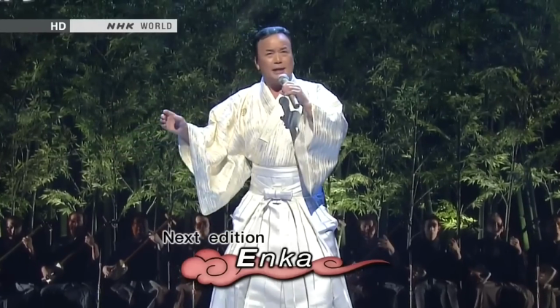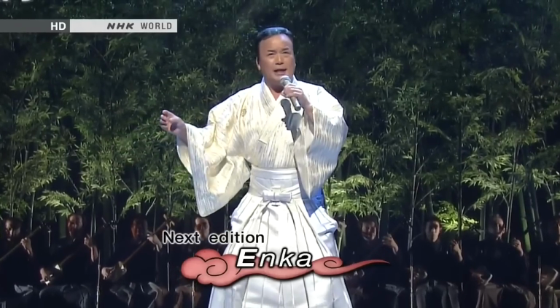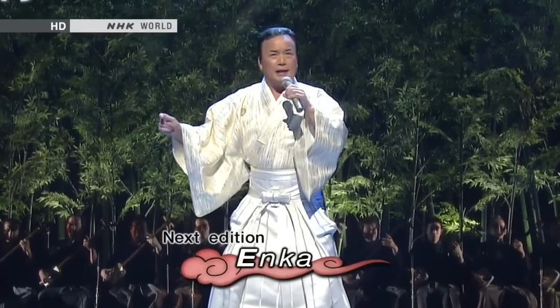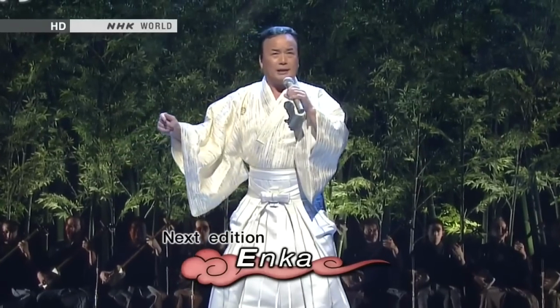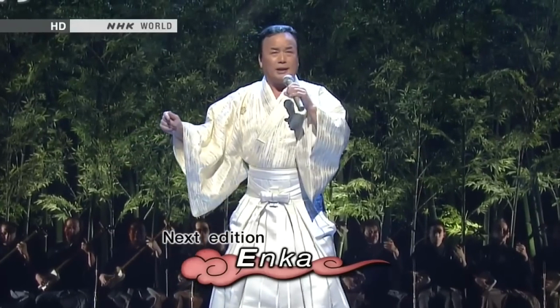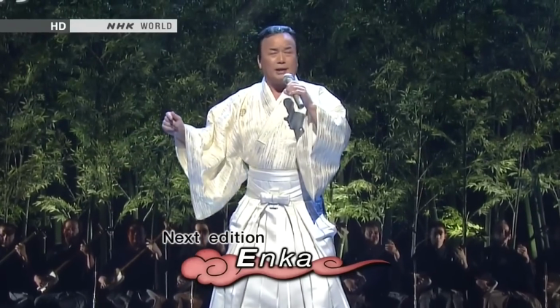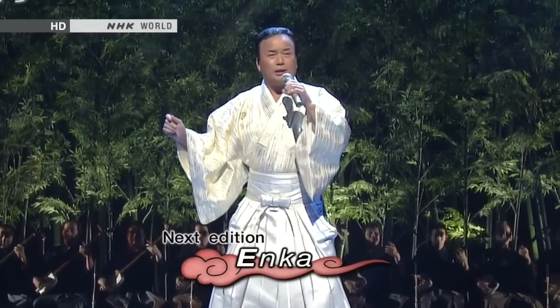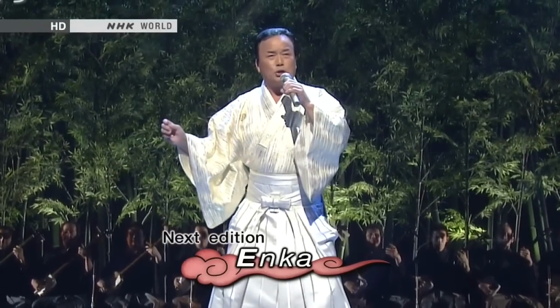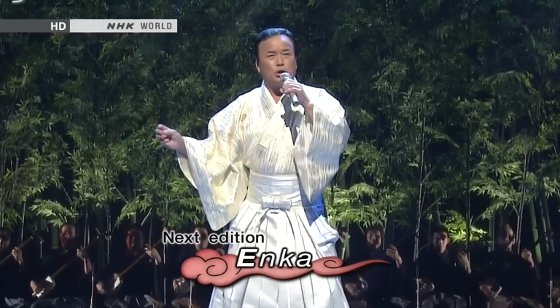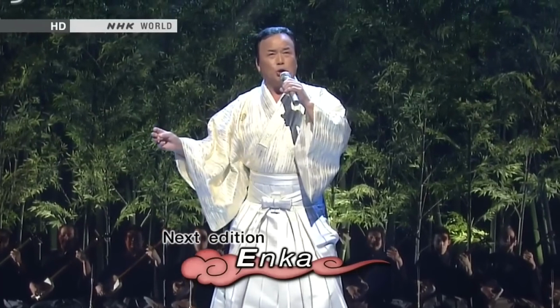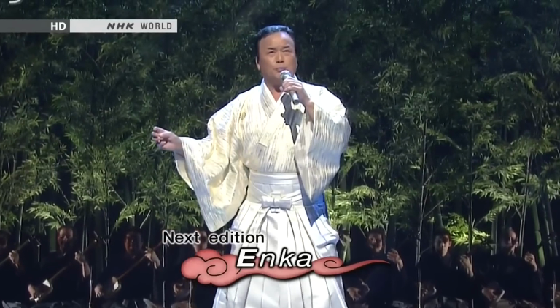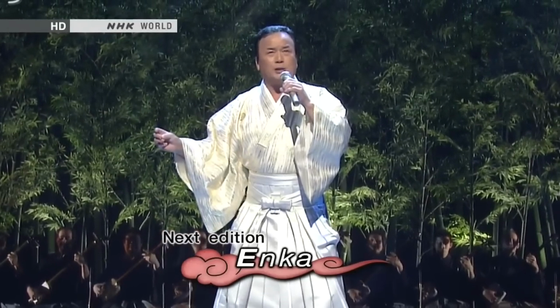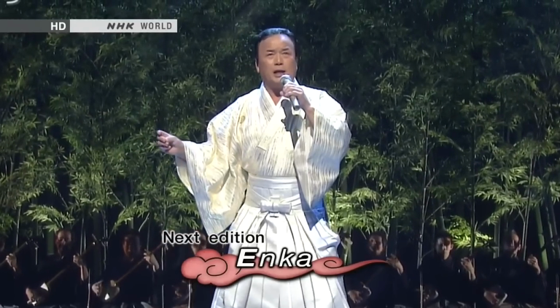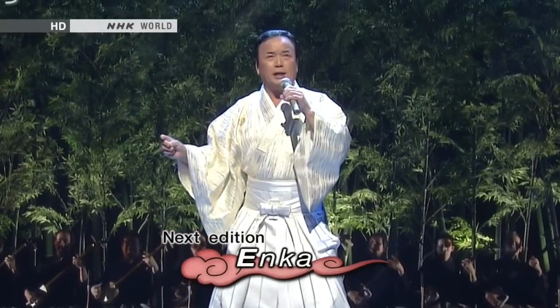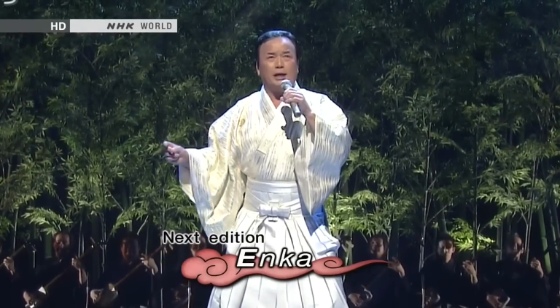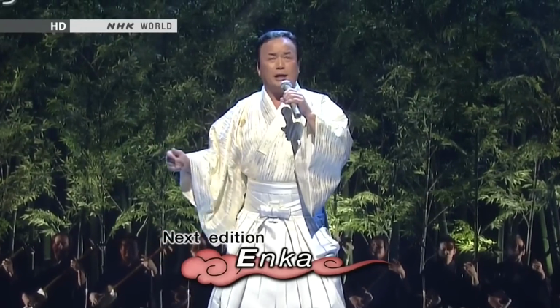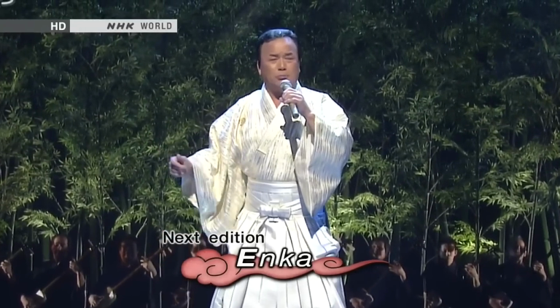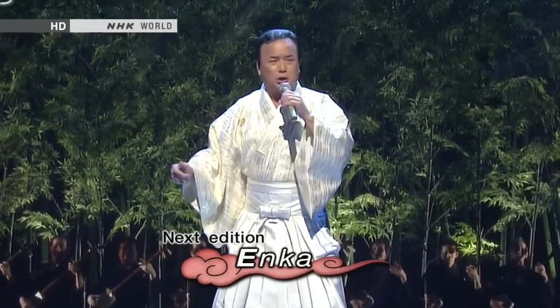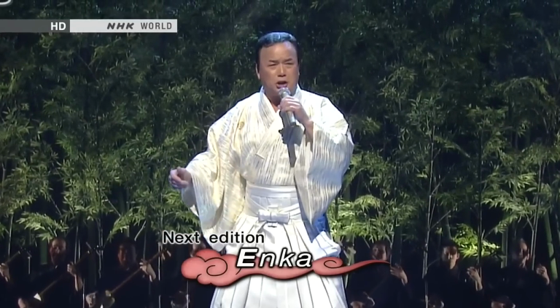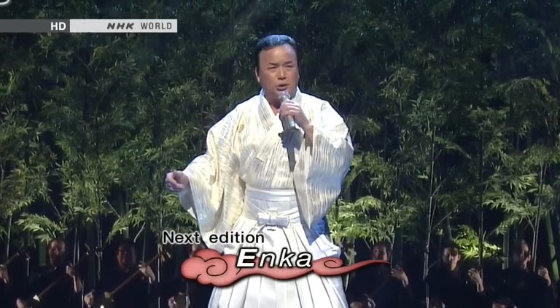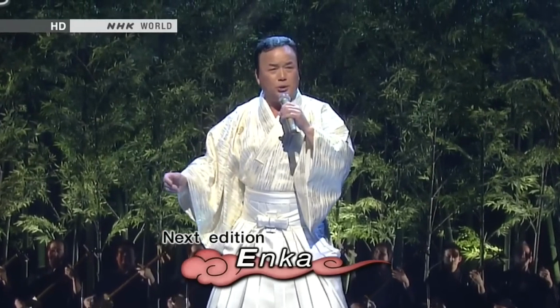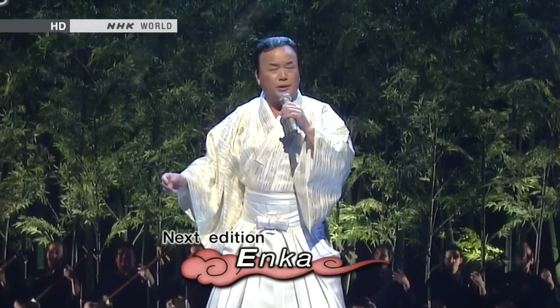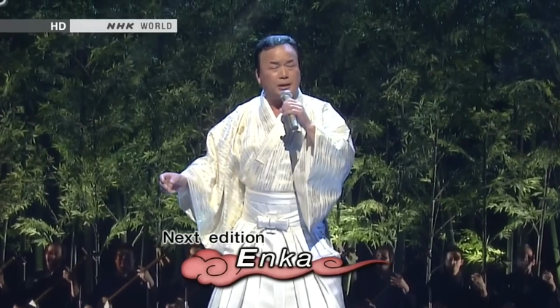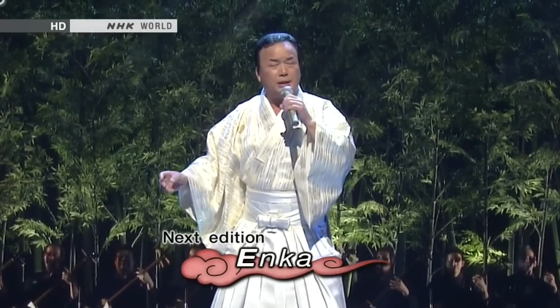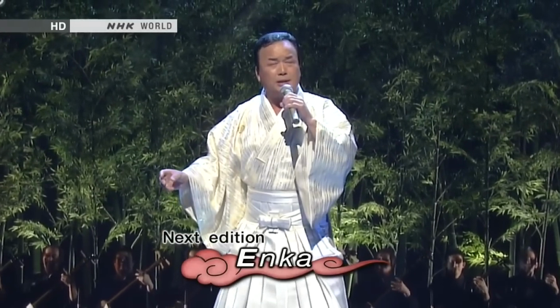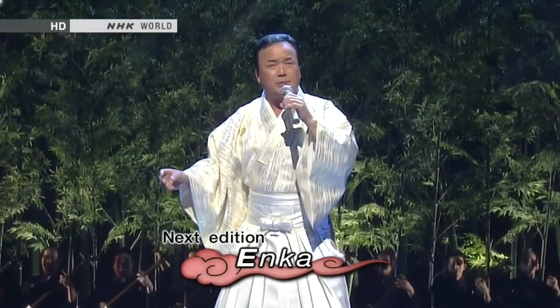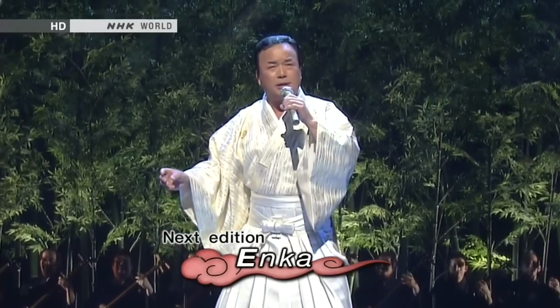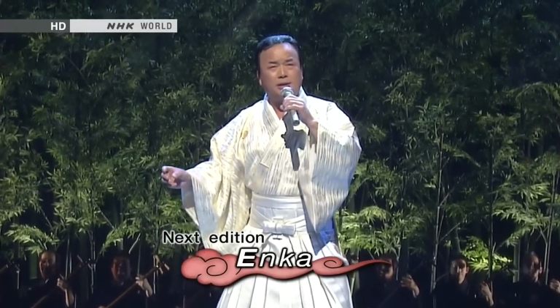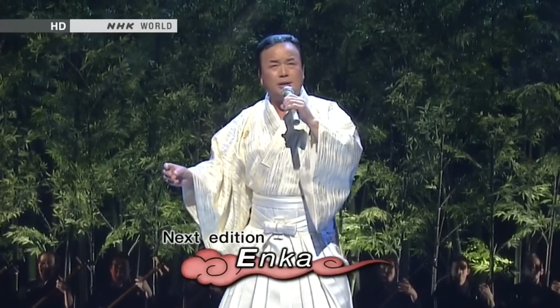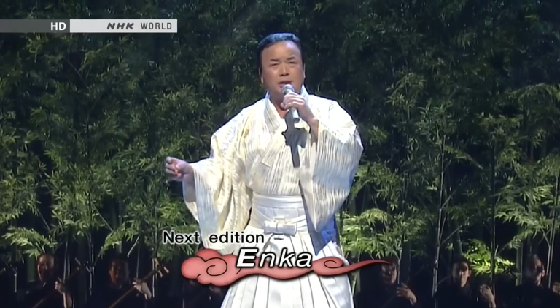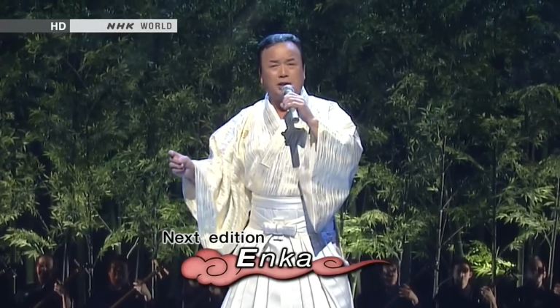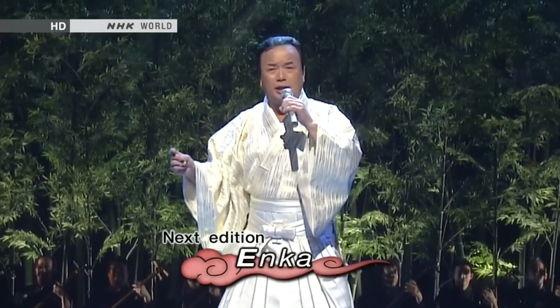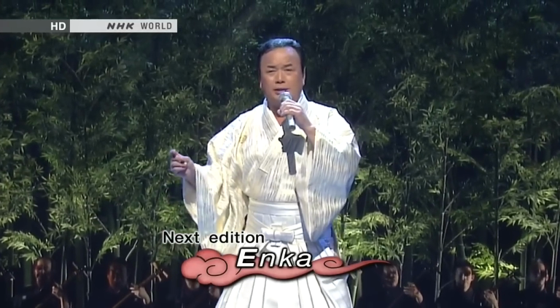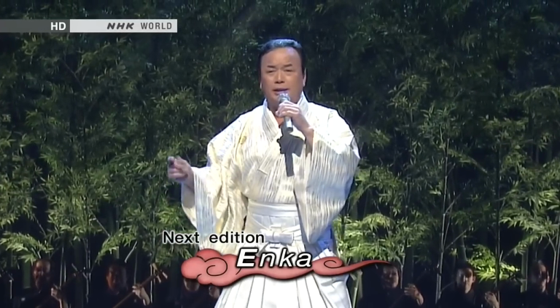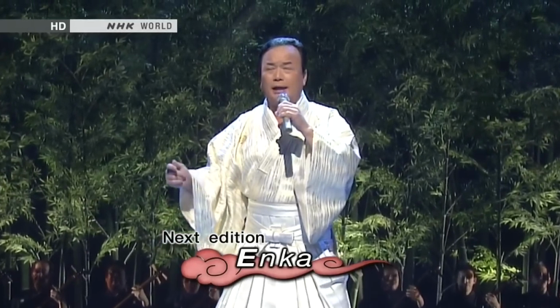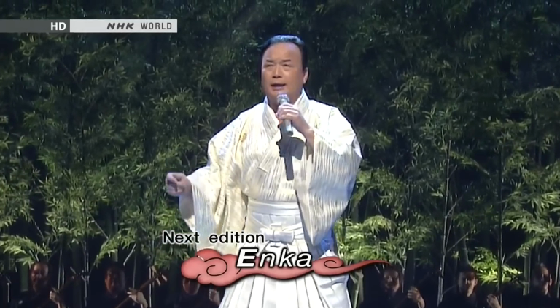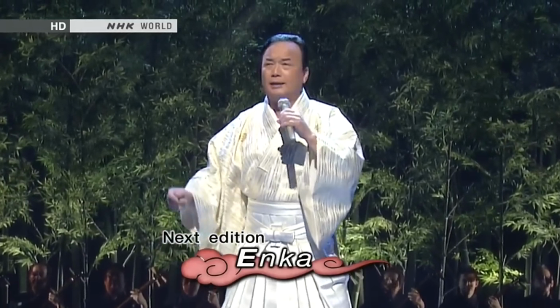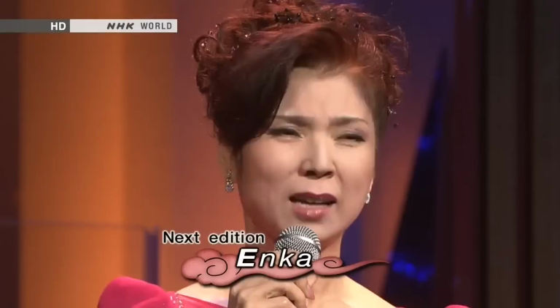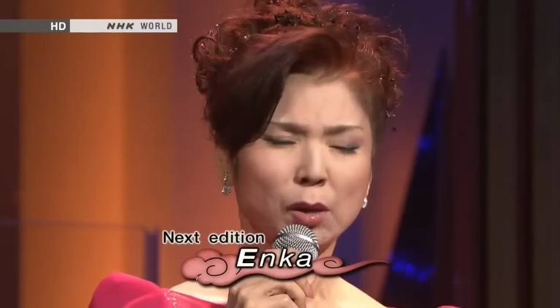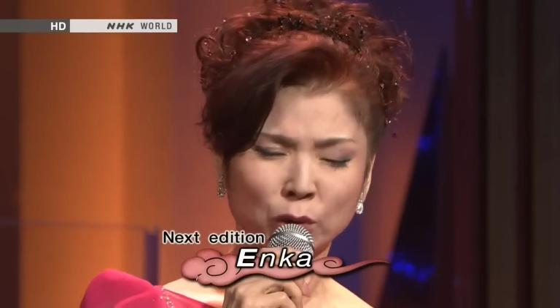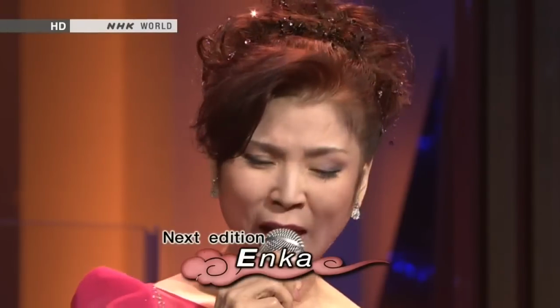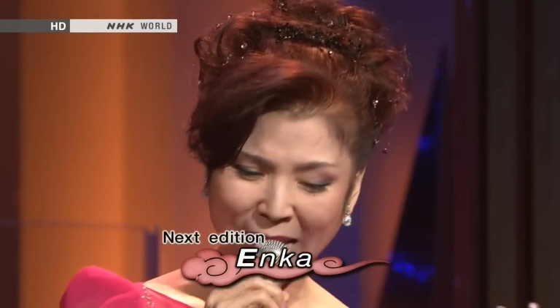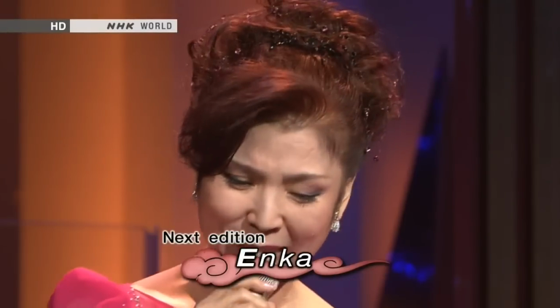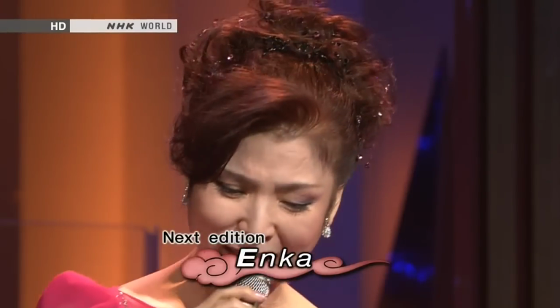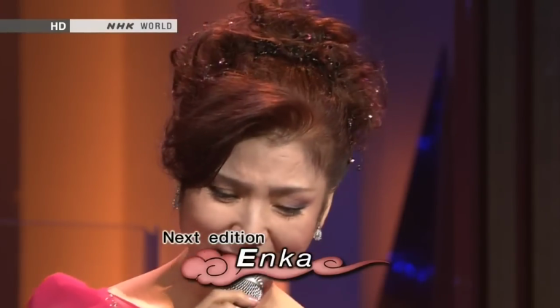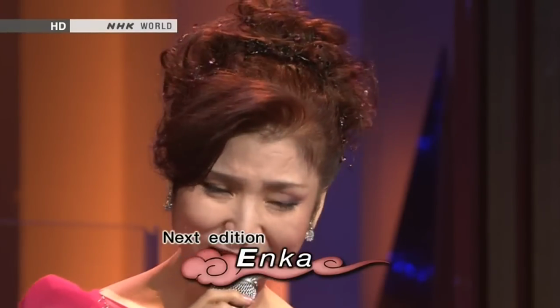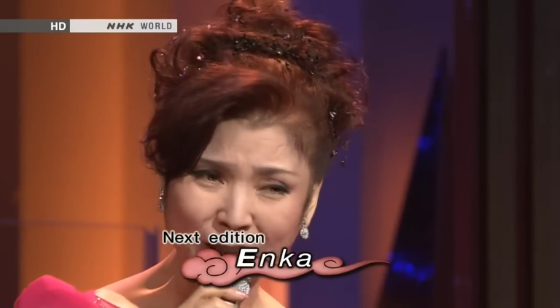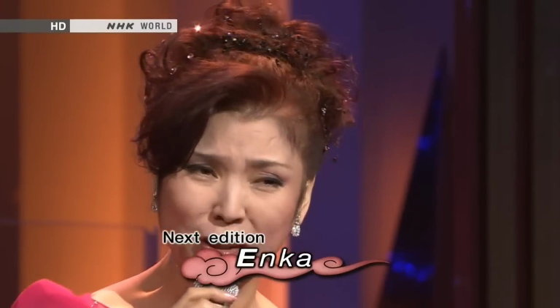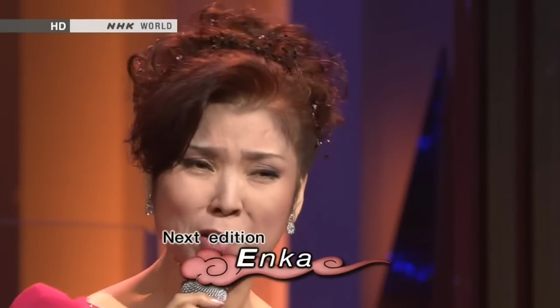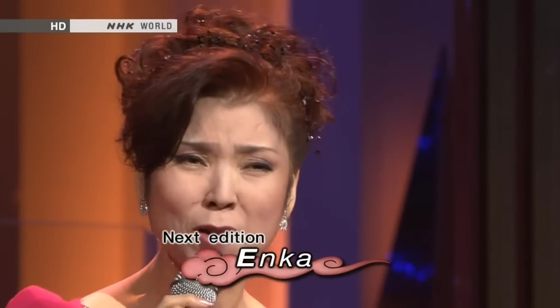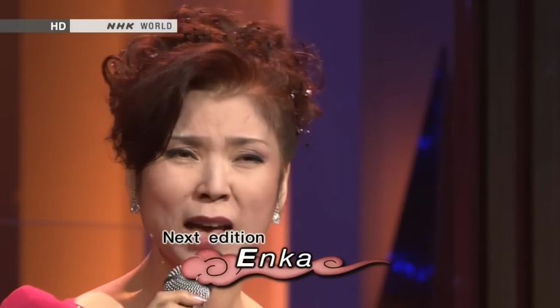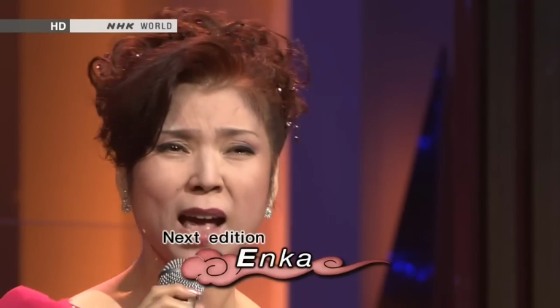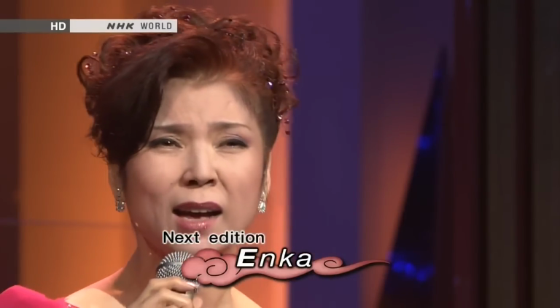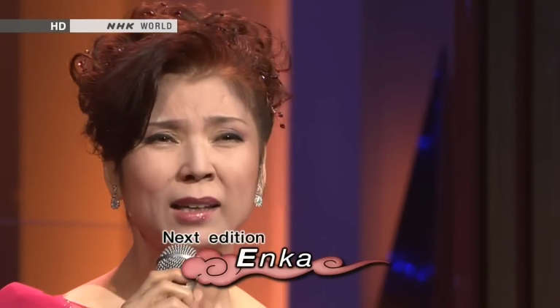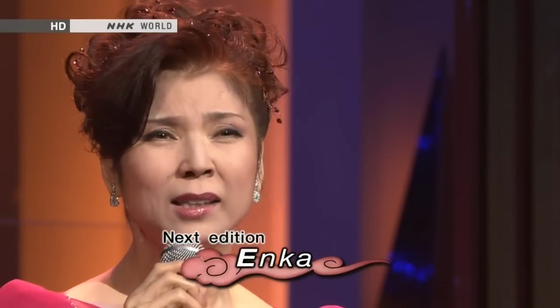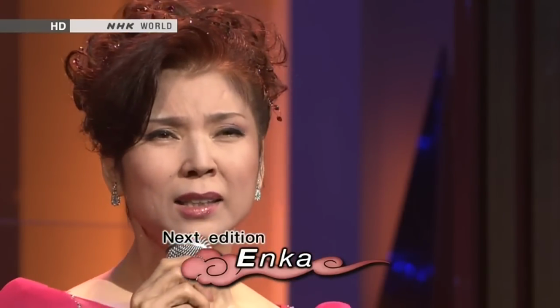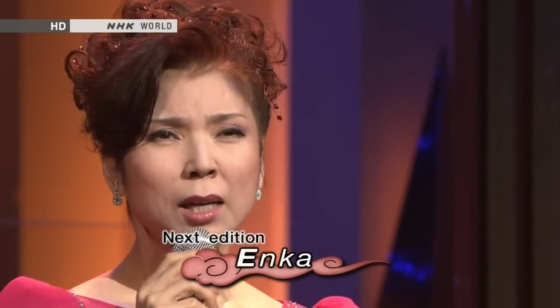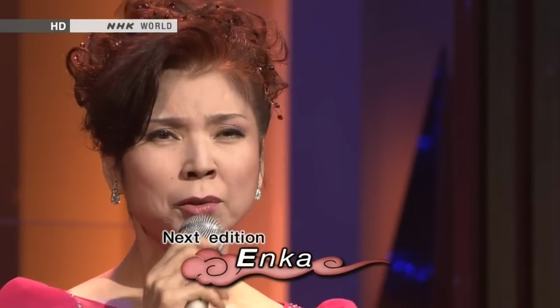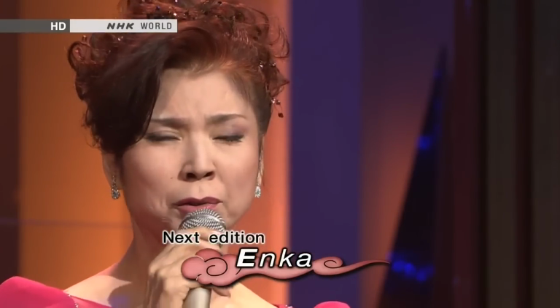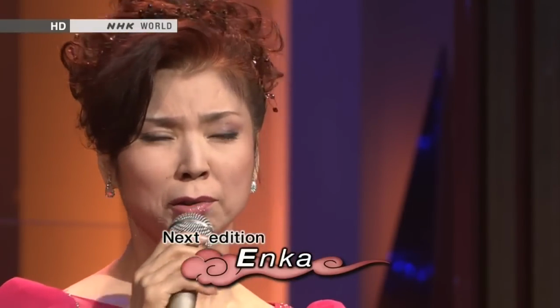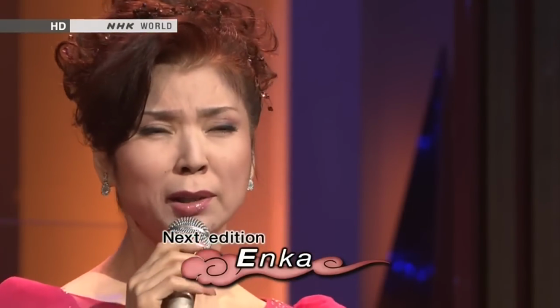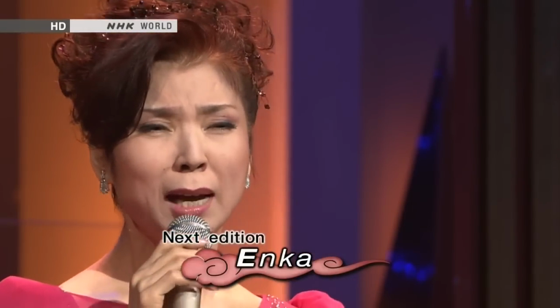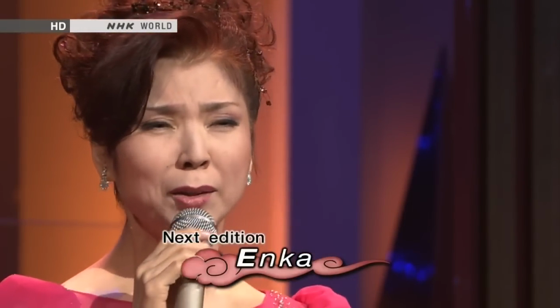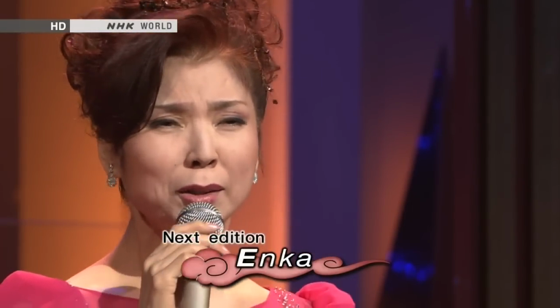Next time: Enka — often called the Blues of Japan, Enka is based on a pentatonic scale and features unique vocal ornamentation. We'll see why it resonates so deeply with the Japanese.